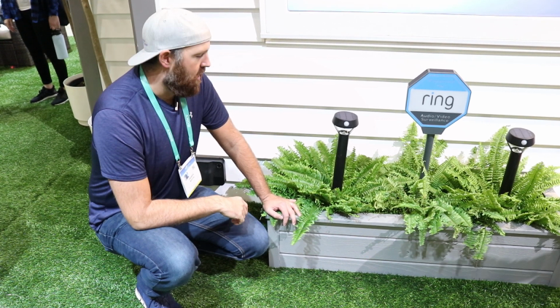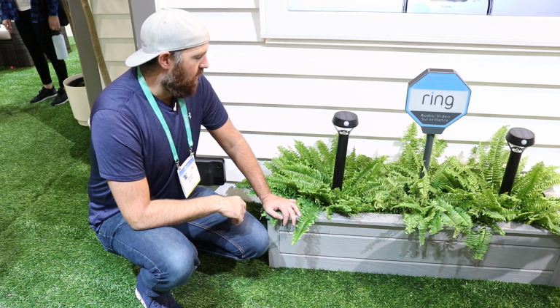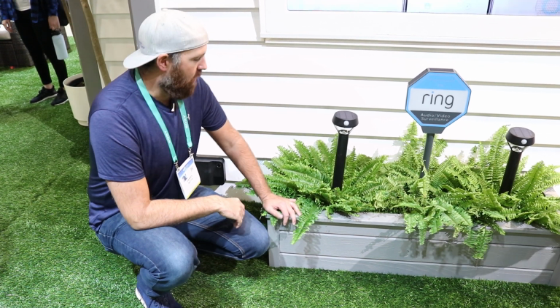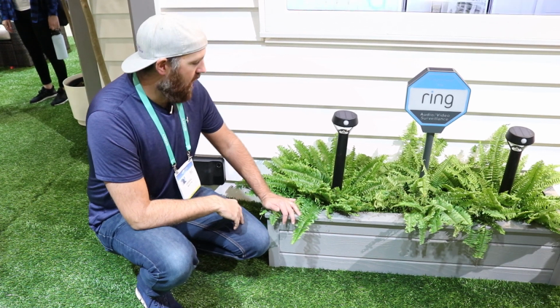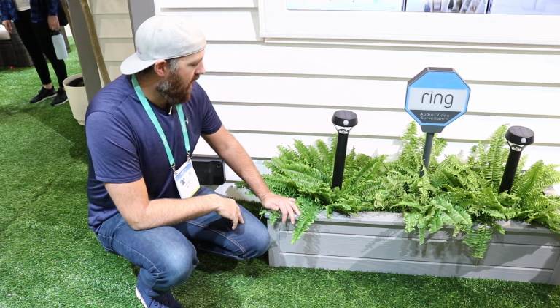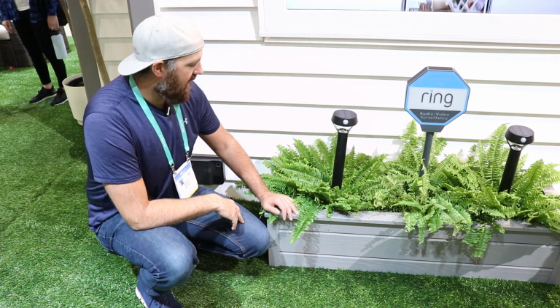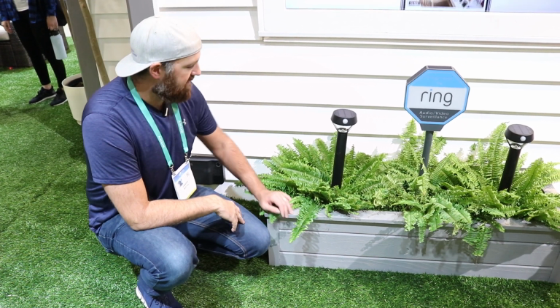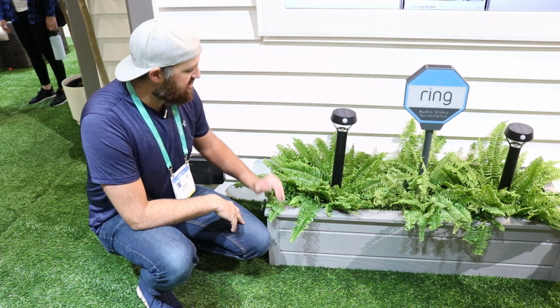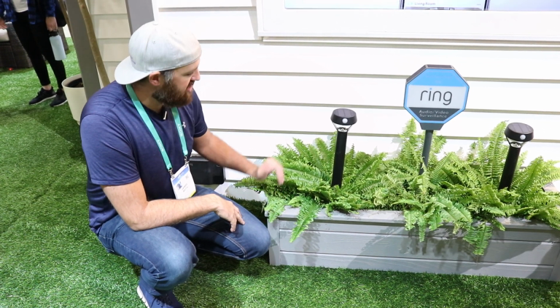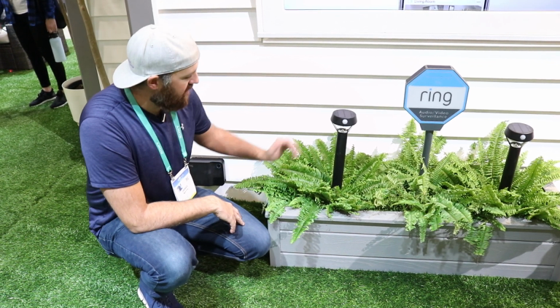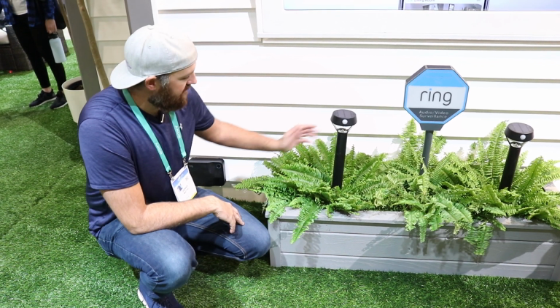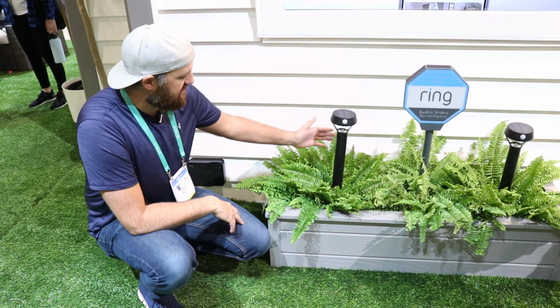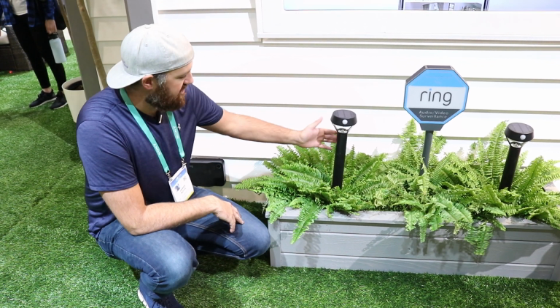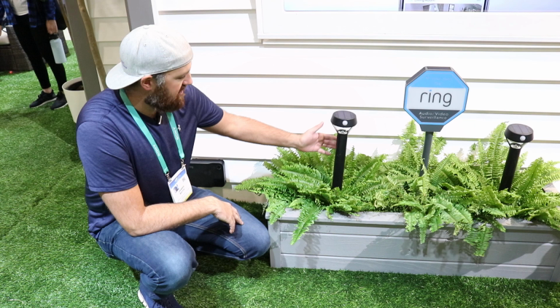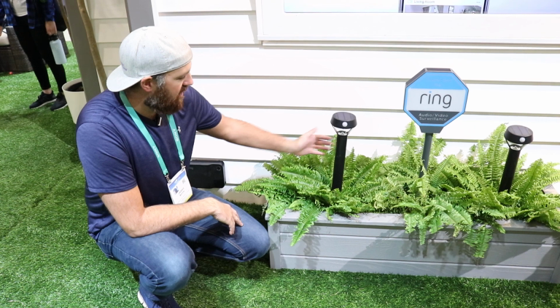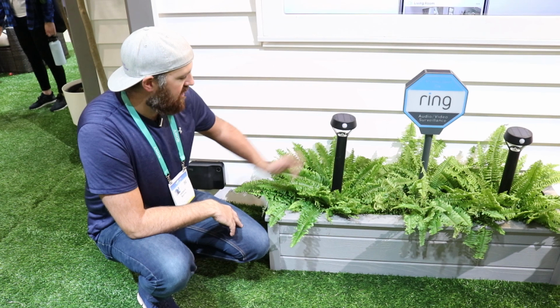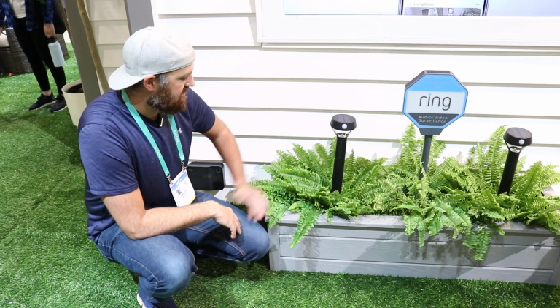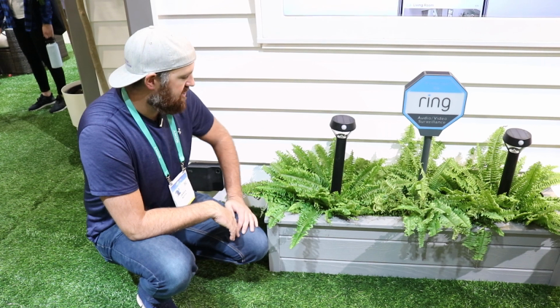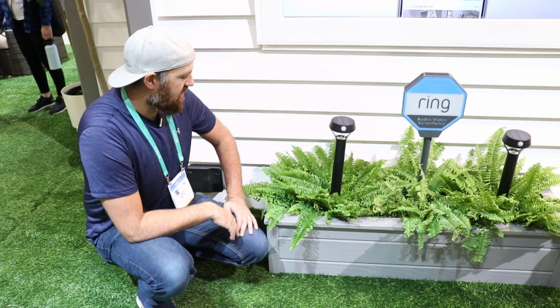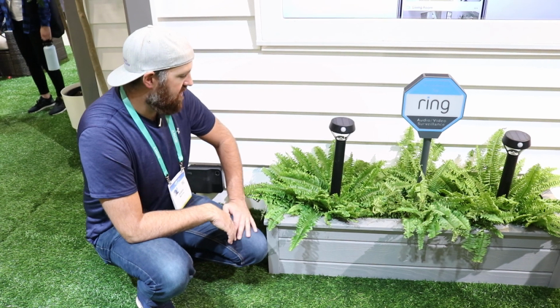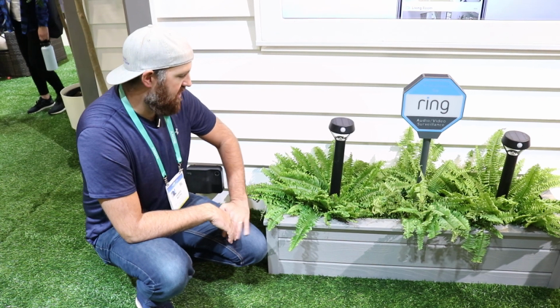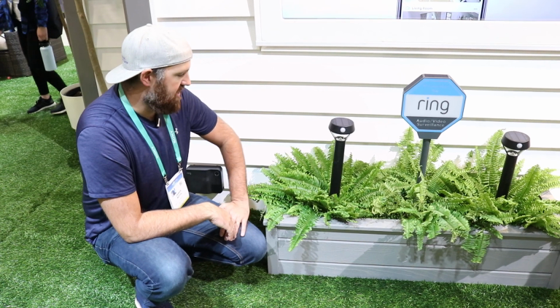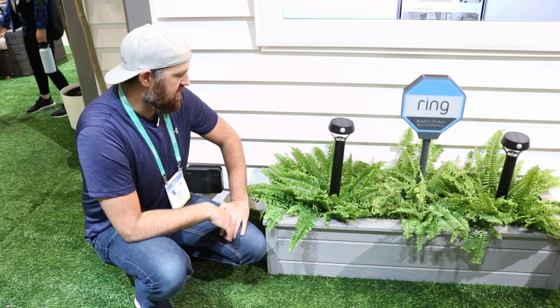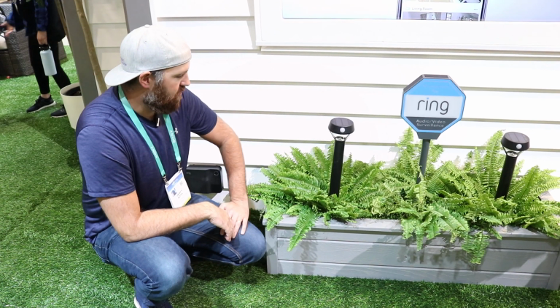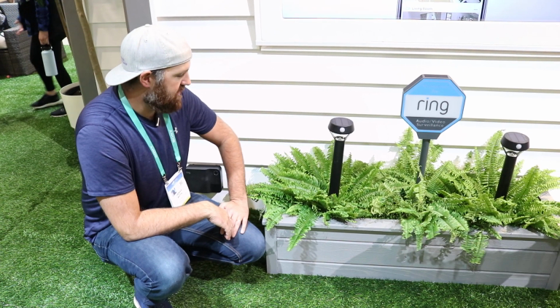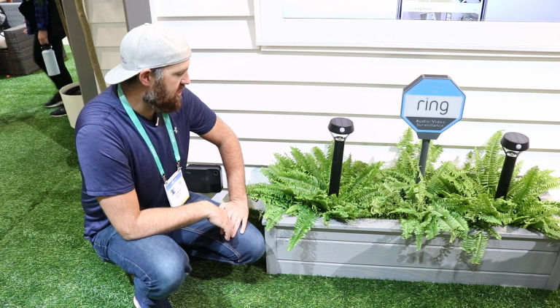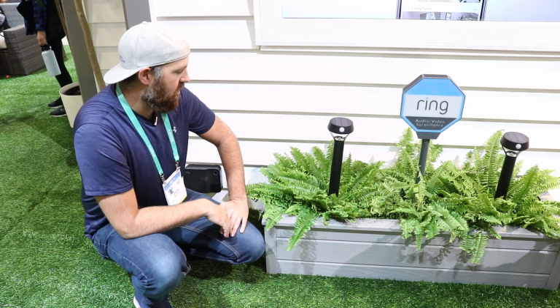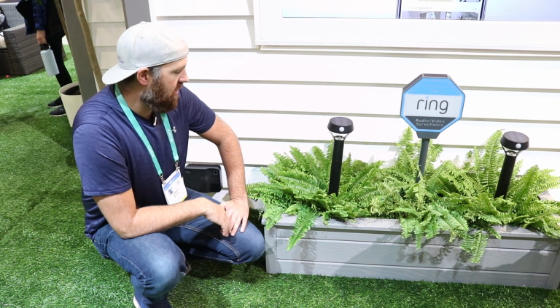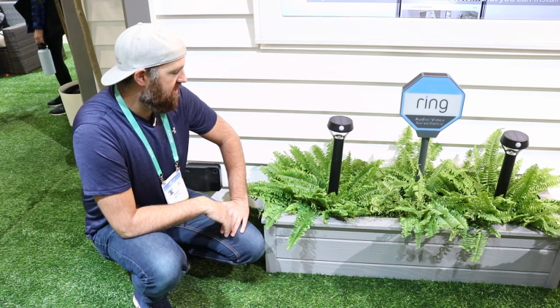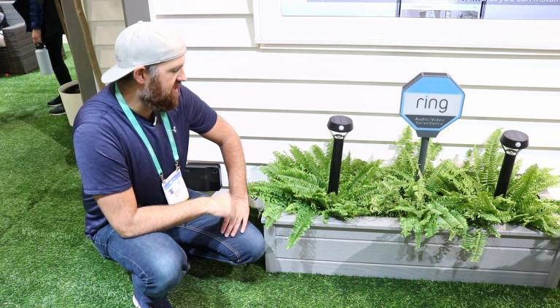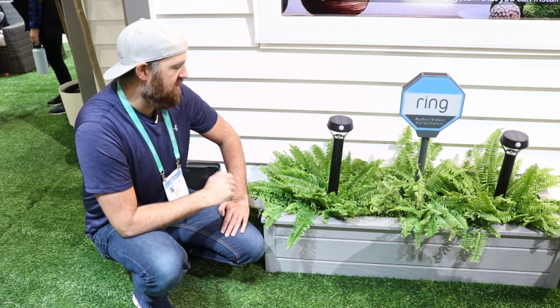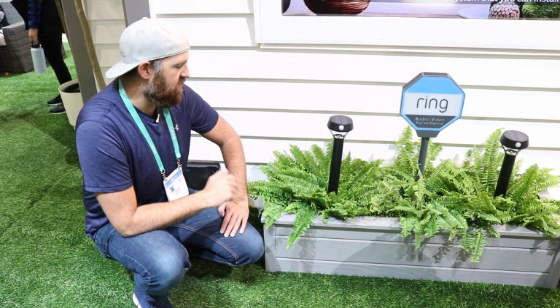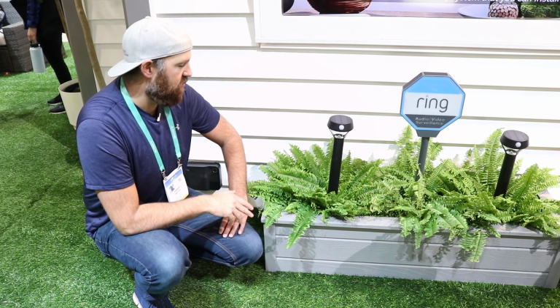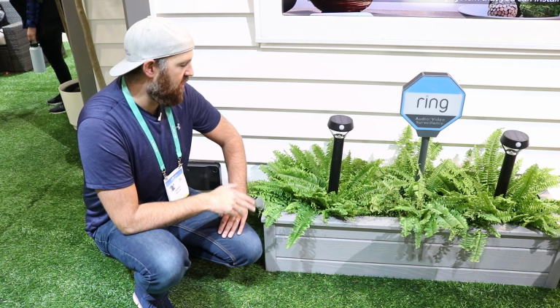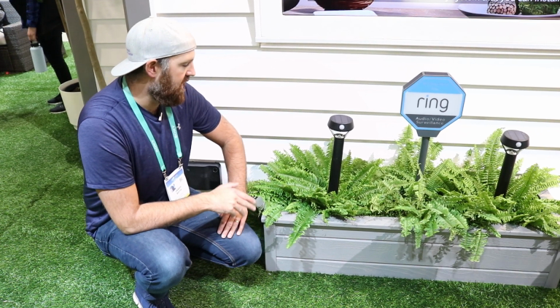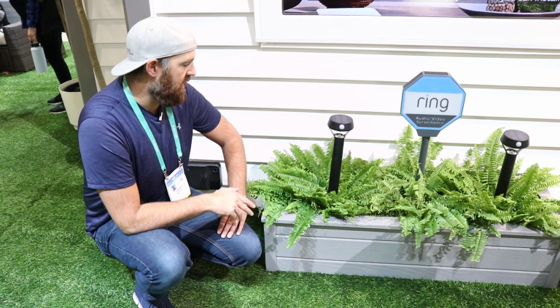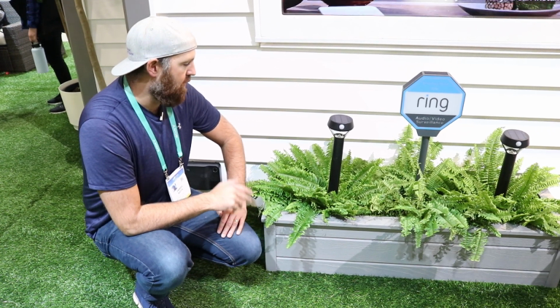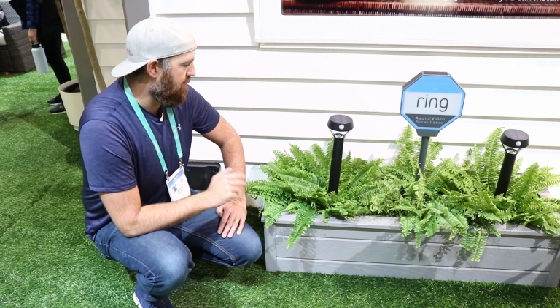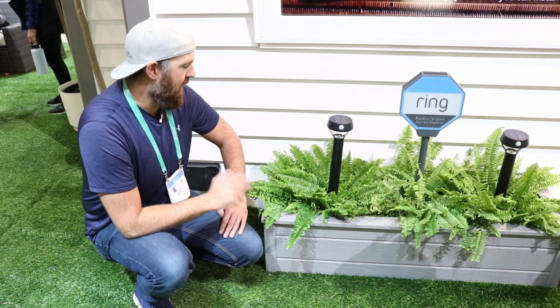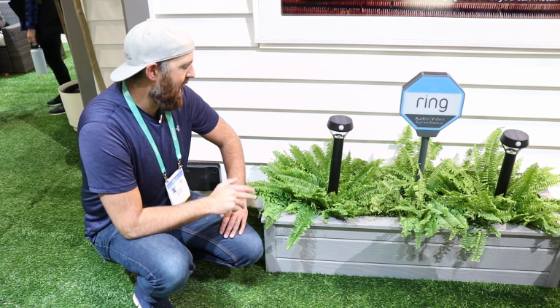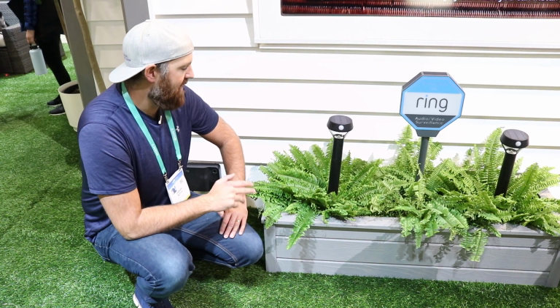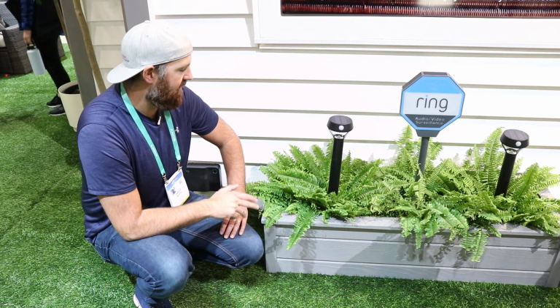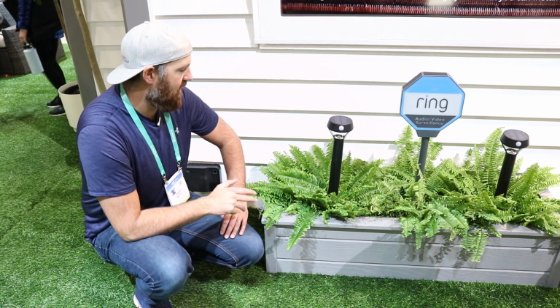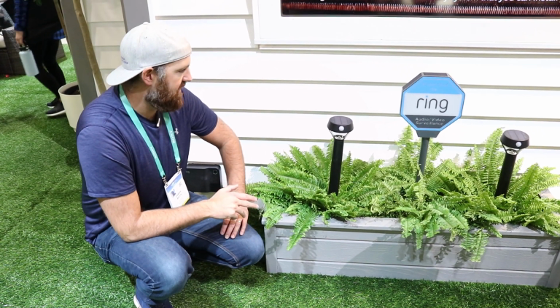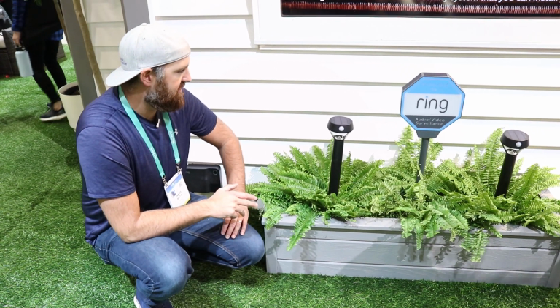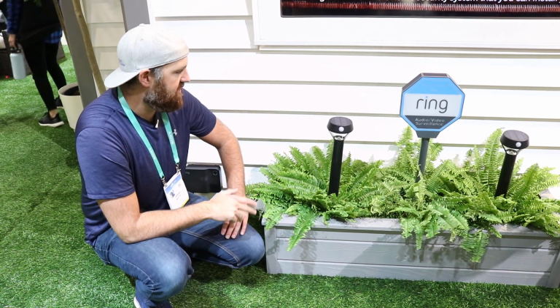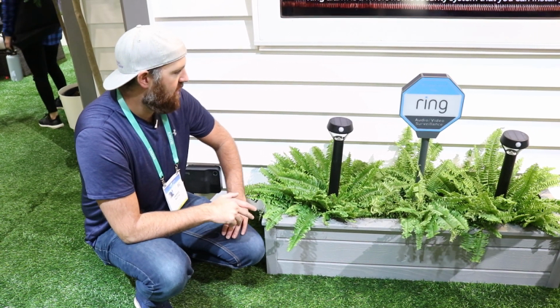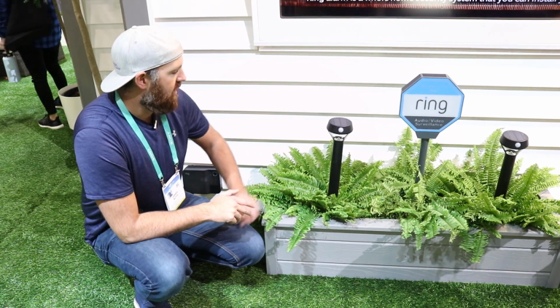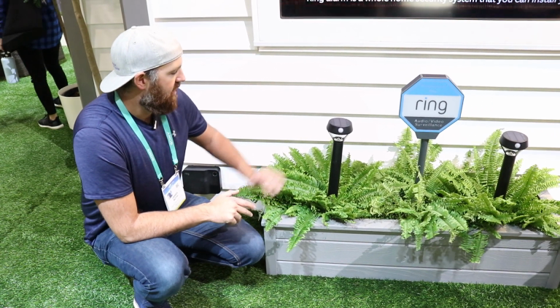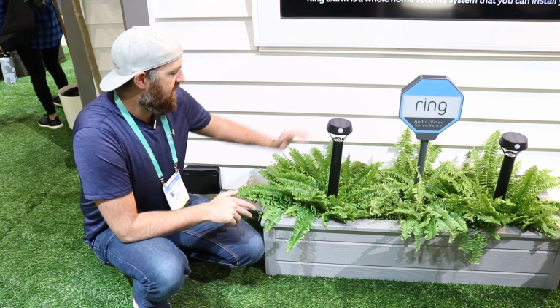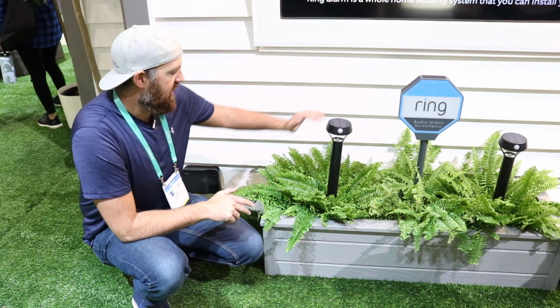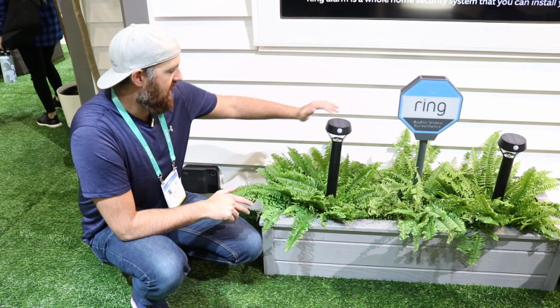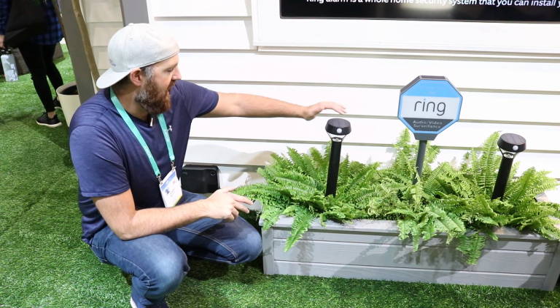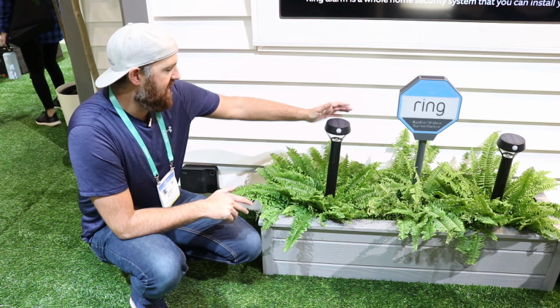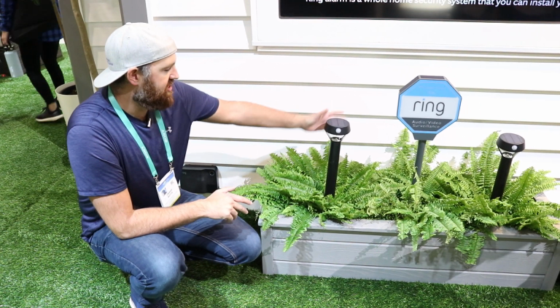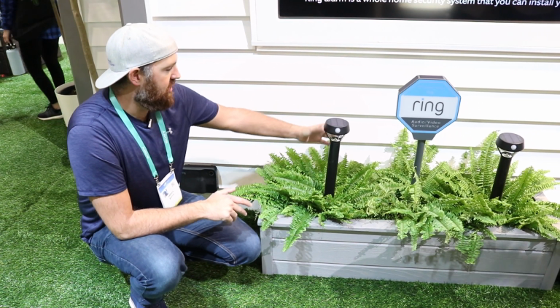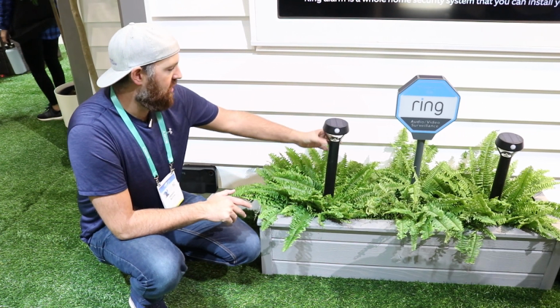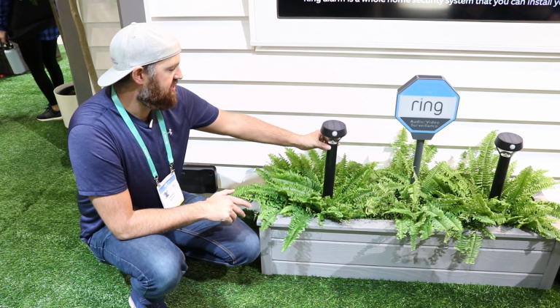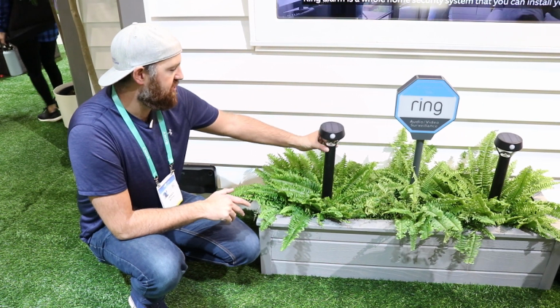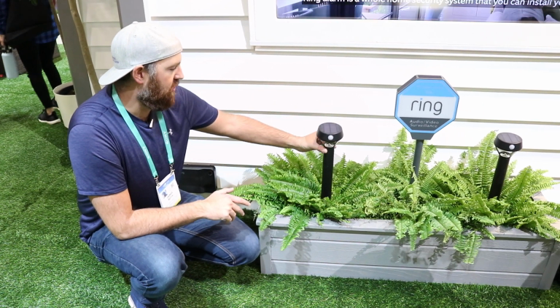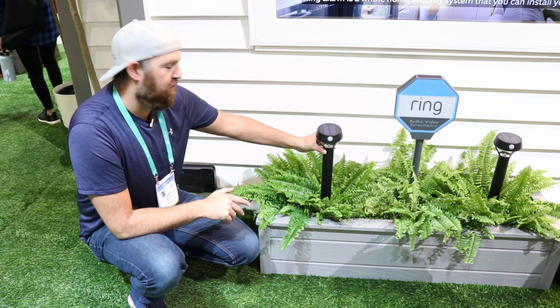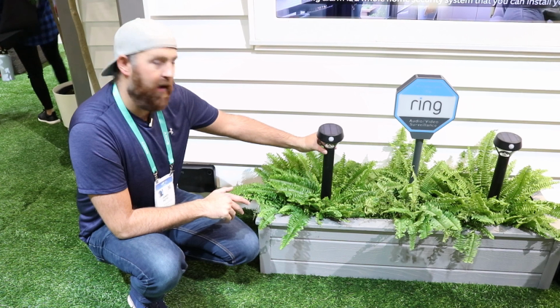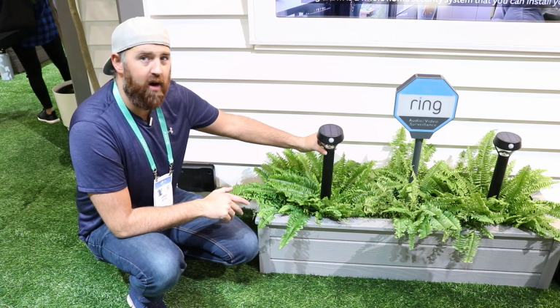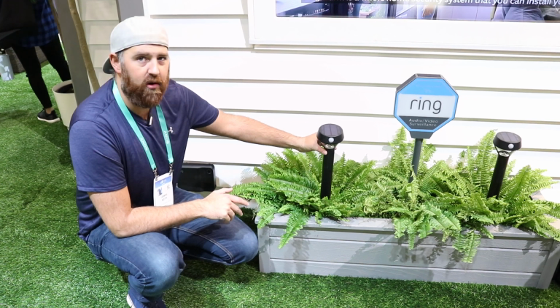At the show they just launched these, which are the Ring path lights that actually are solar powered.